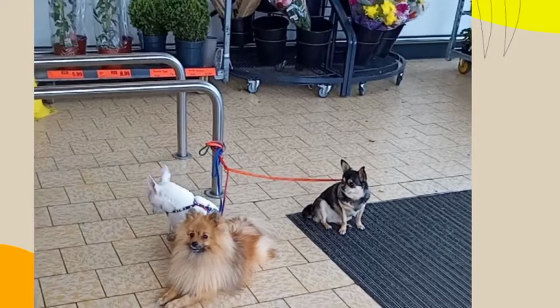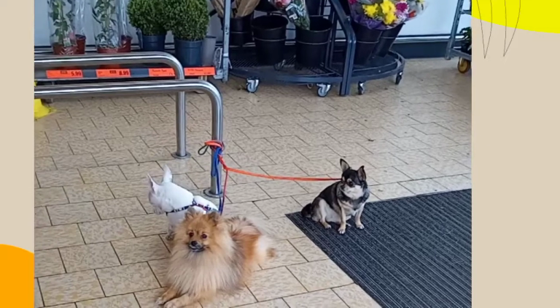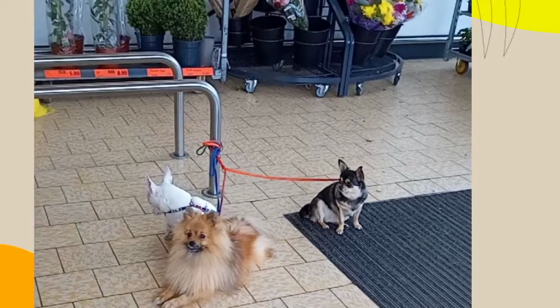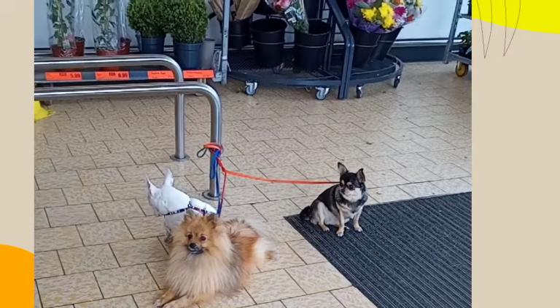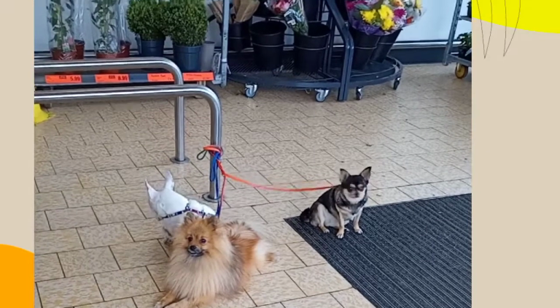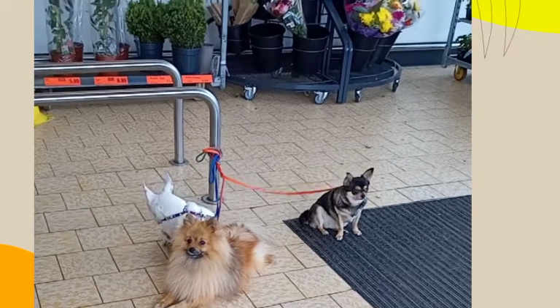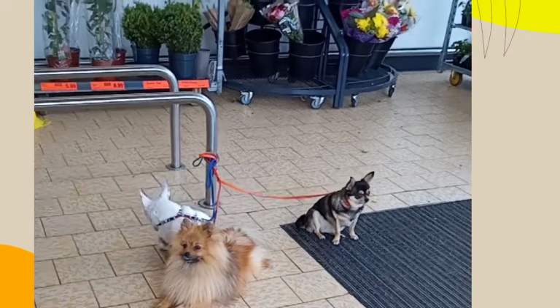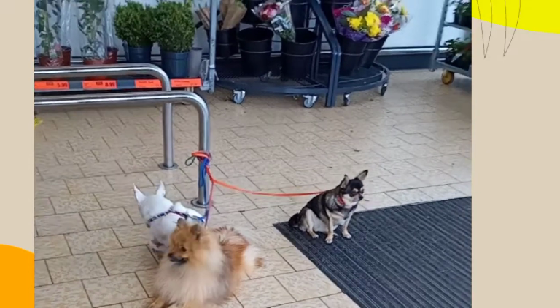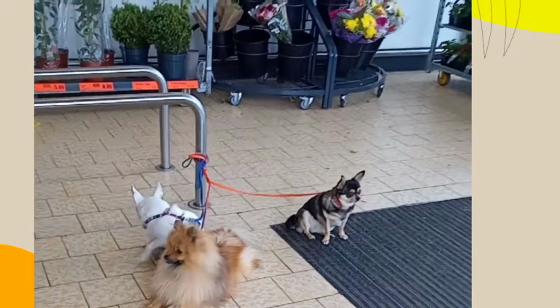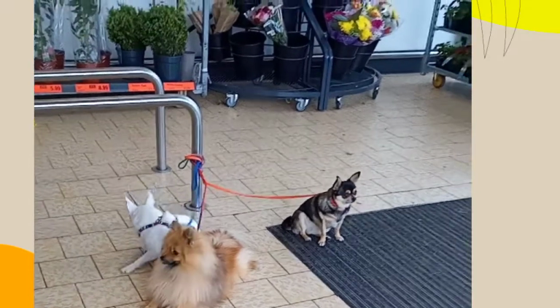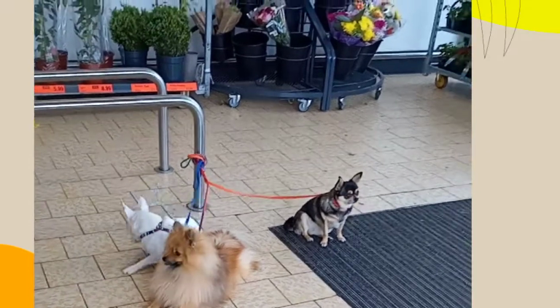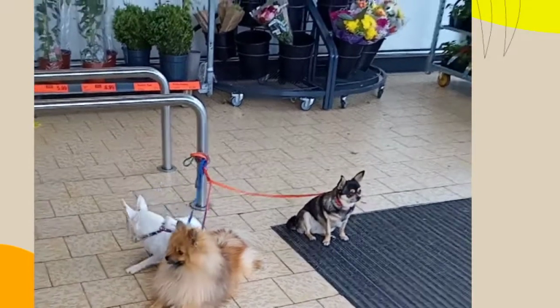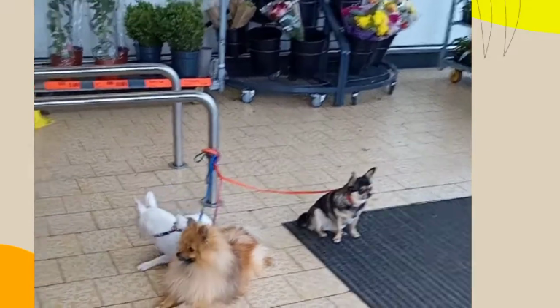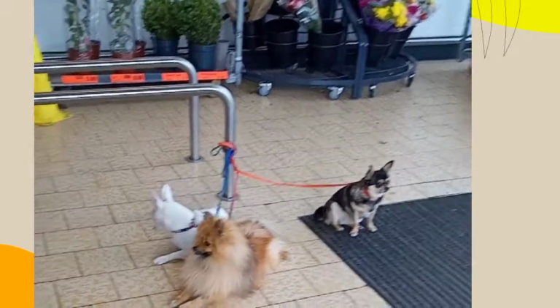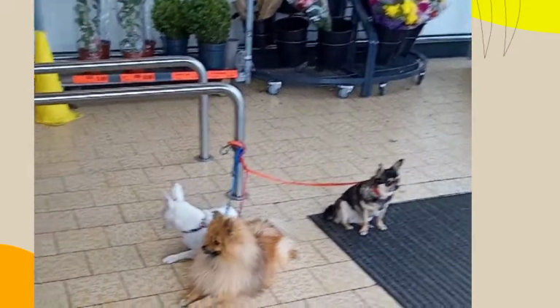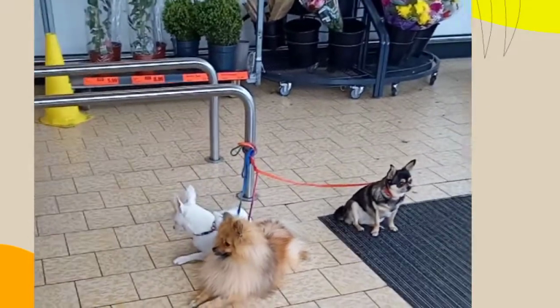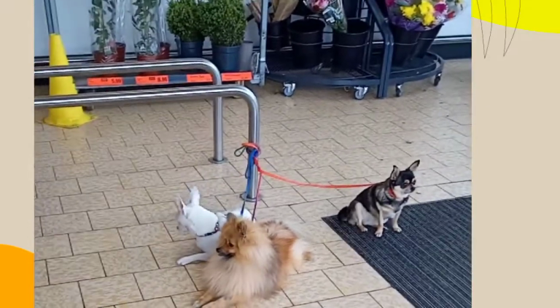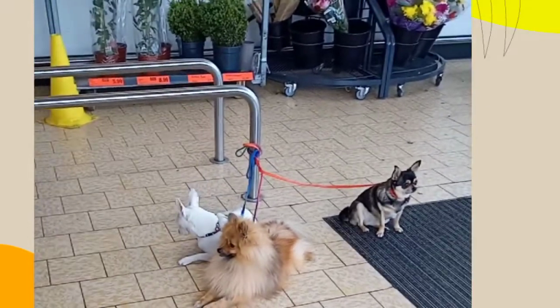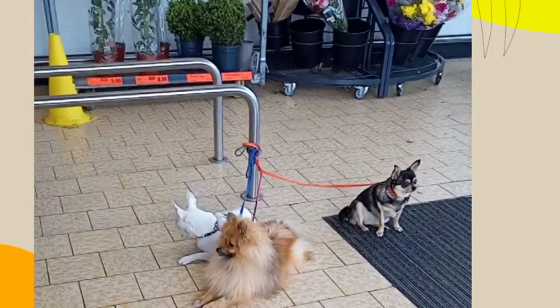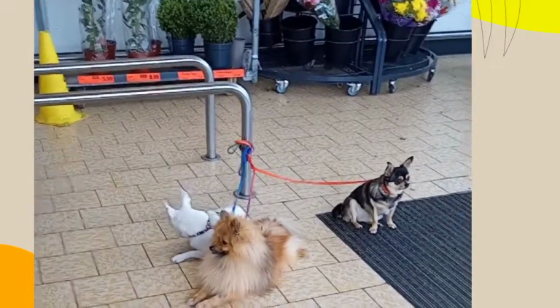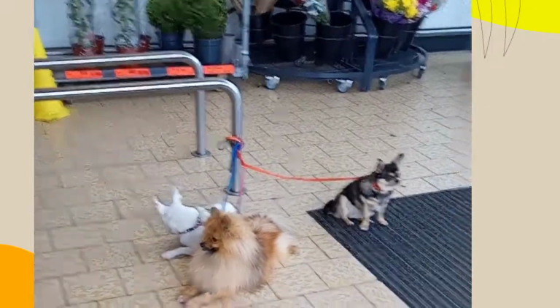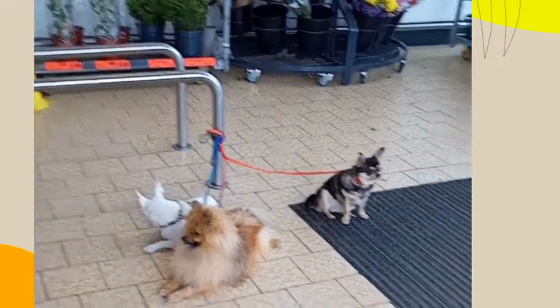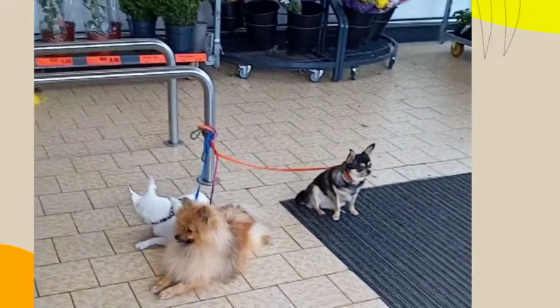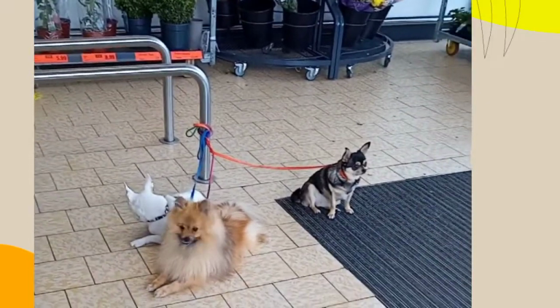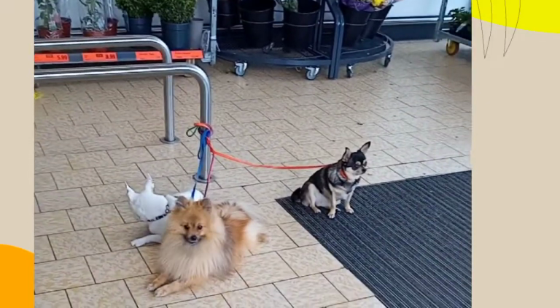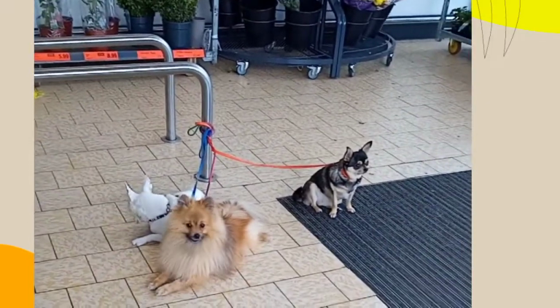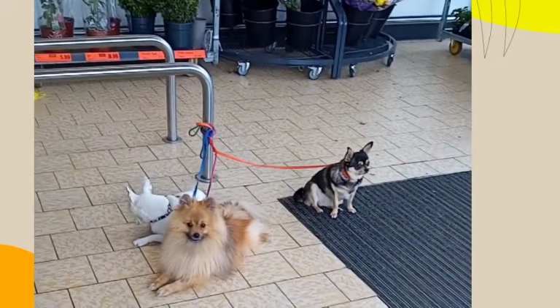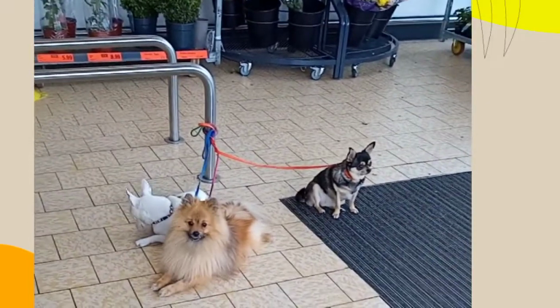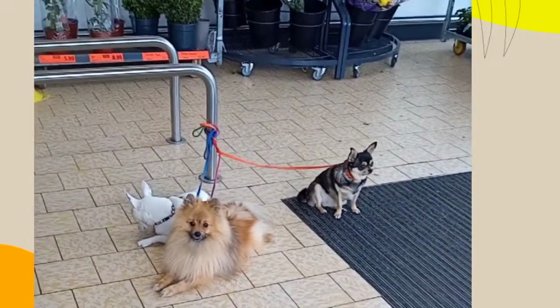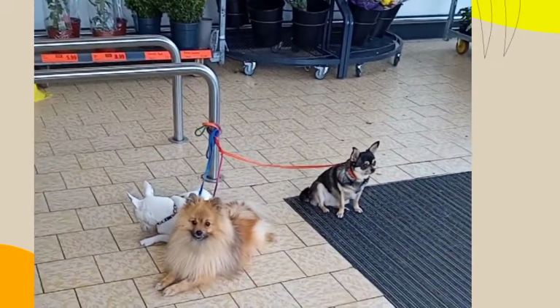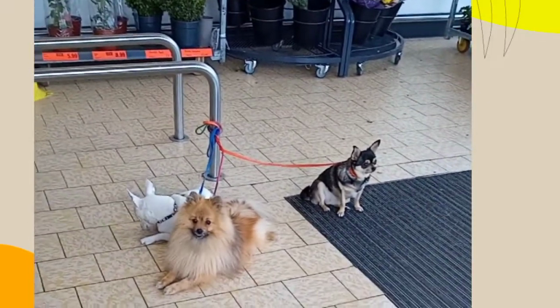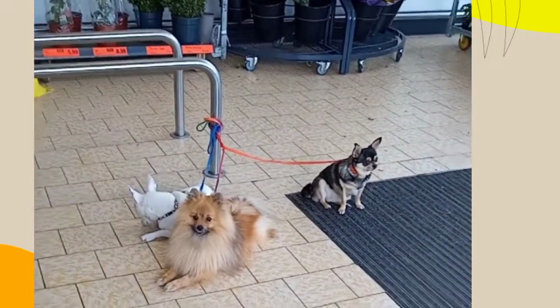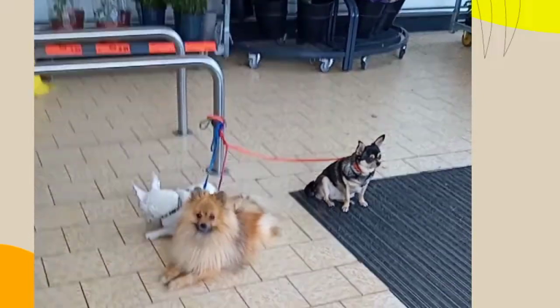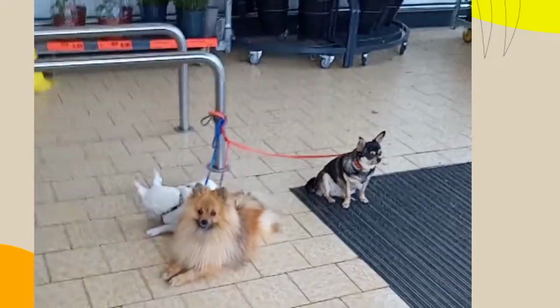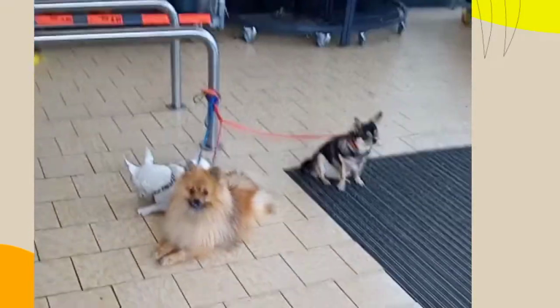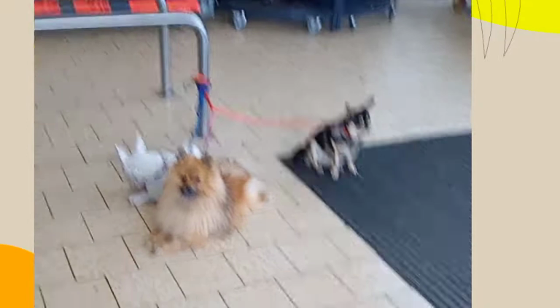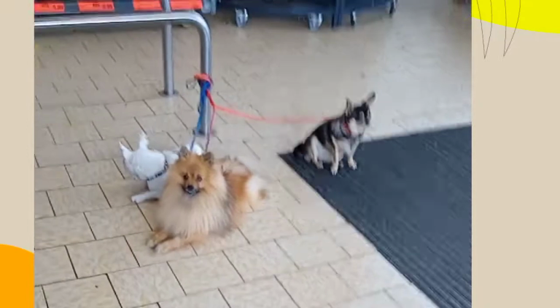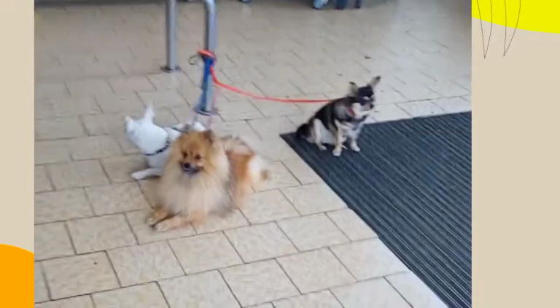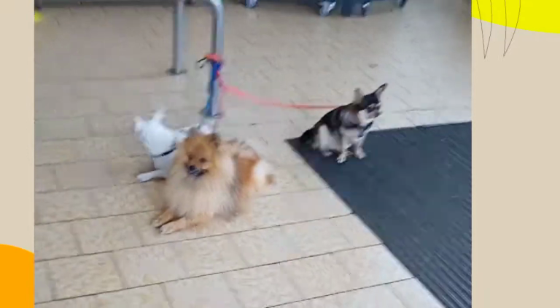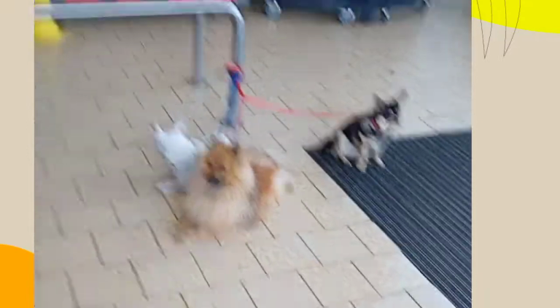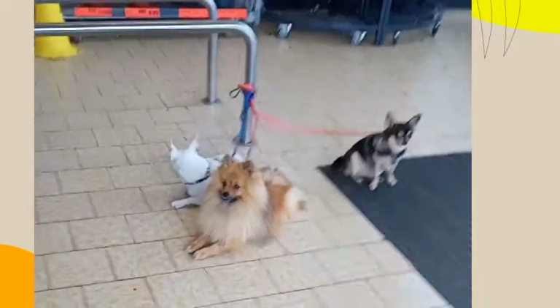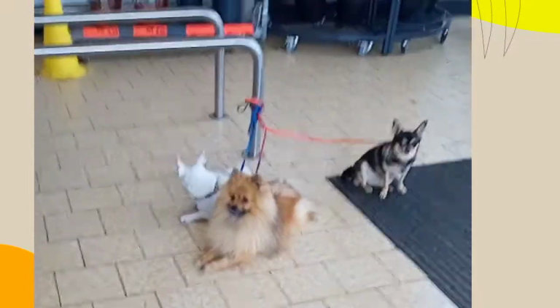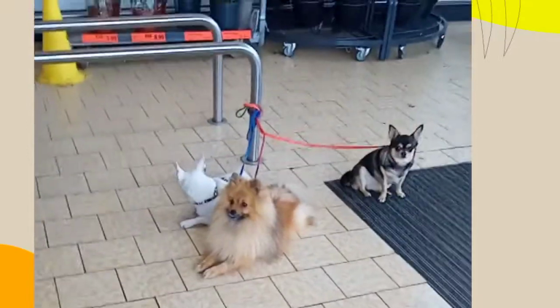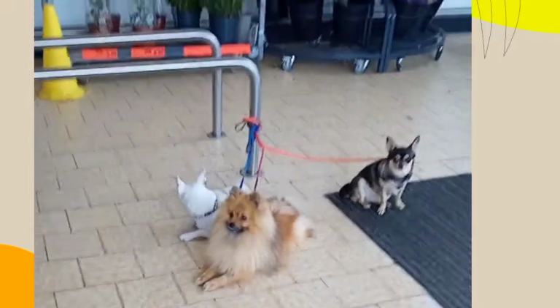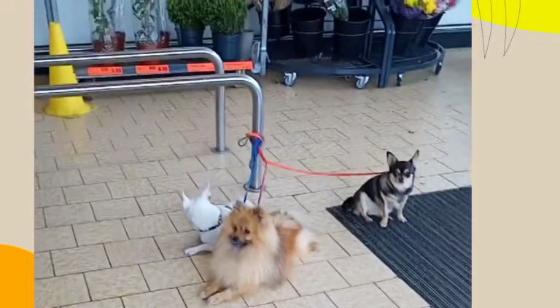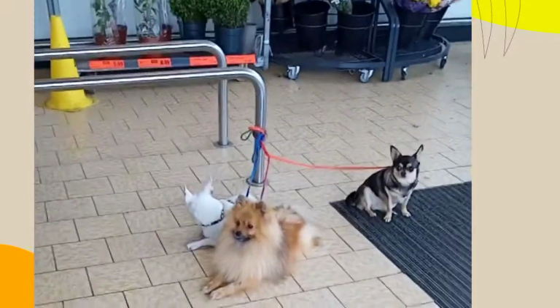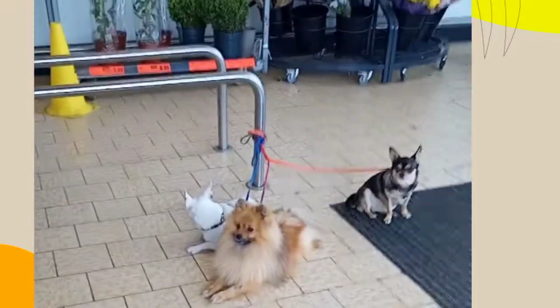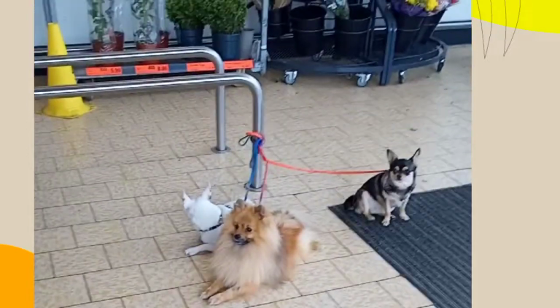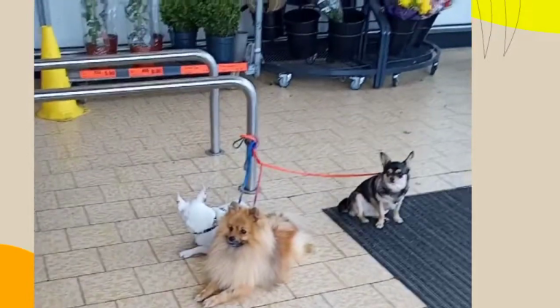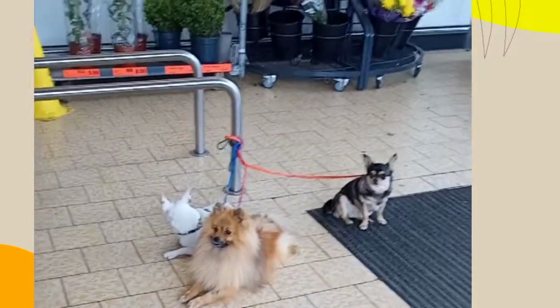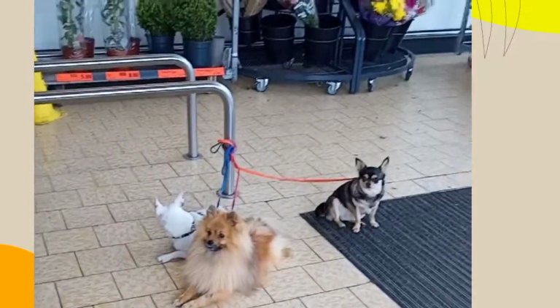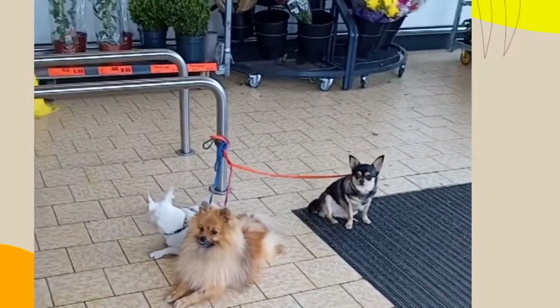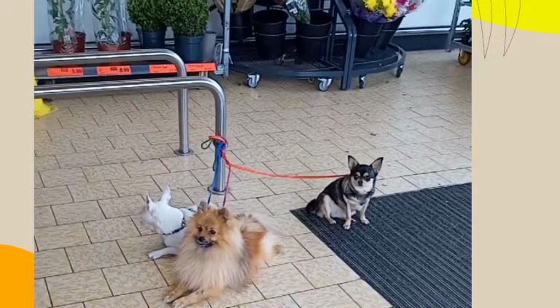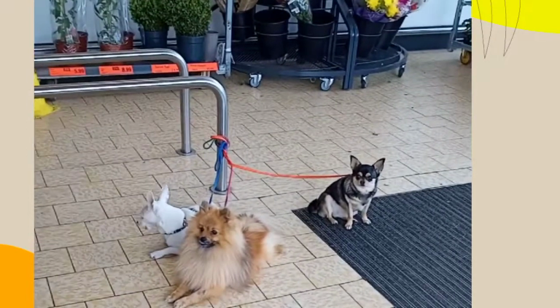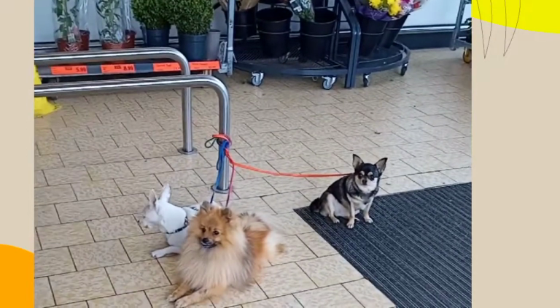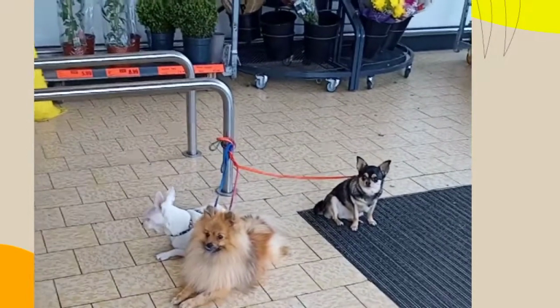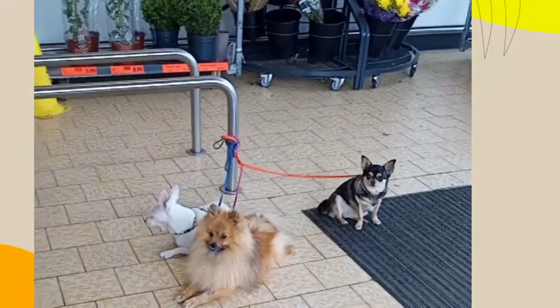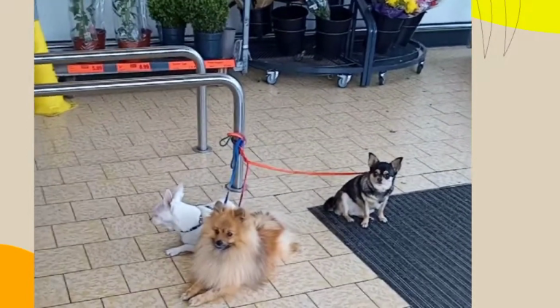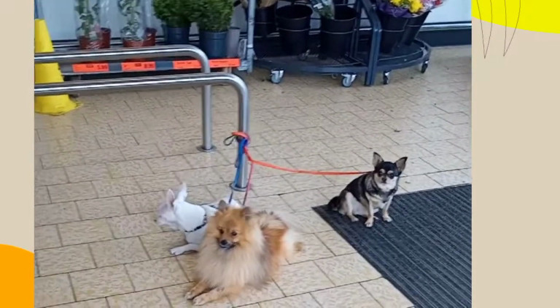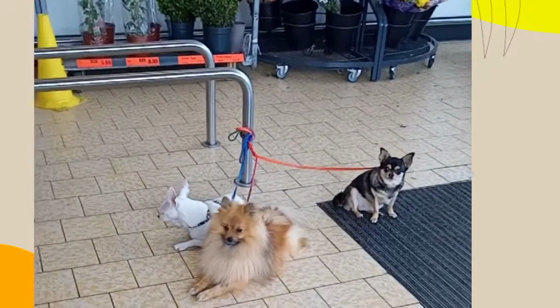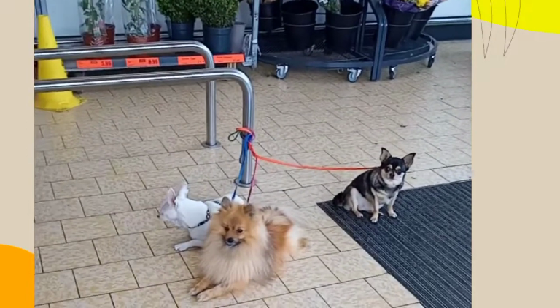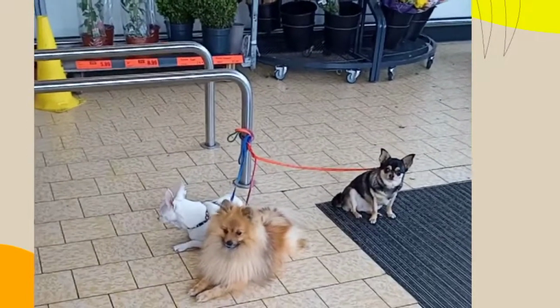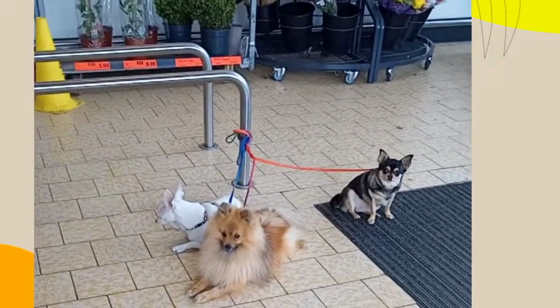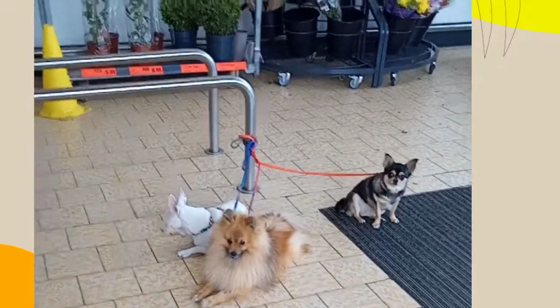Look at these three little mini dogs. They were waiting for their owner.